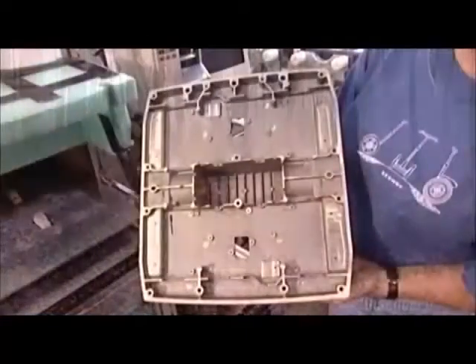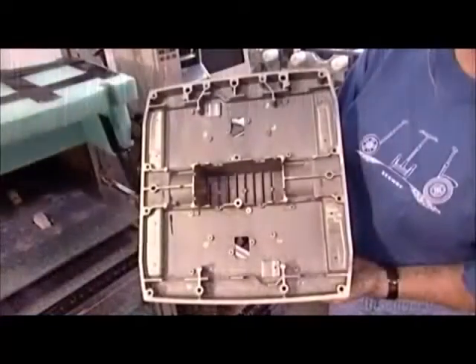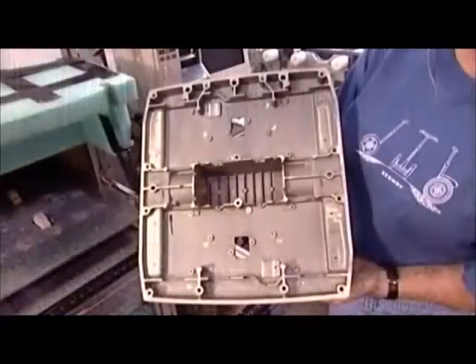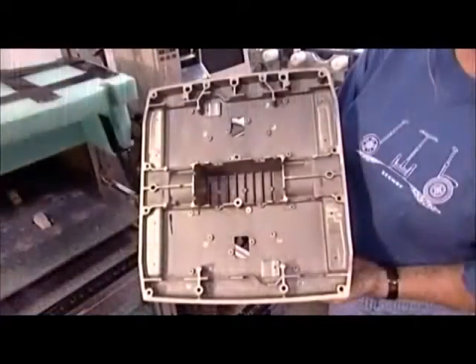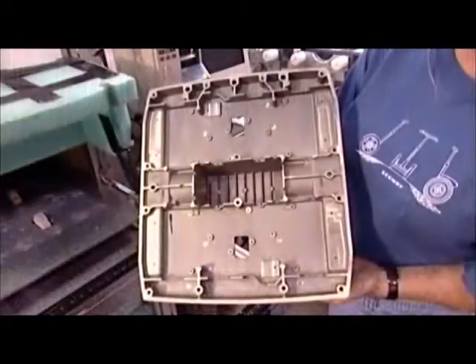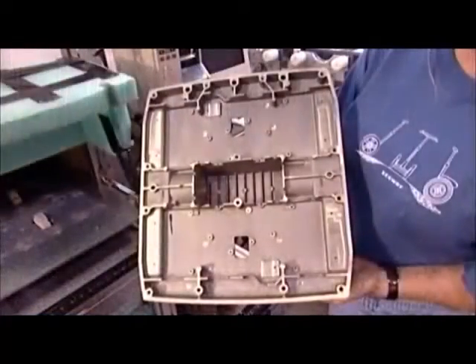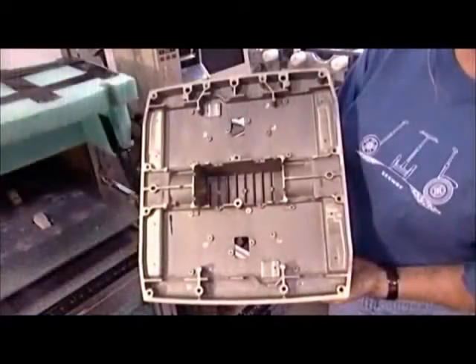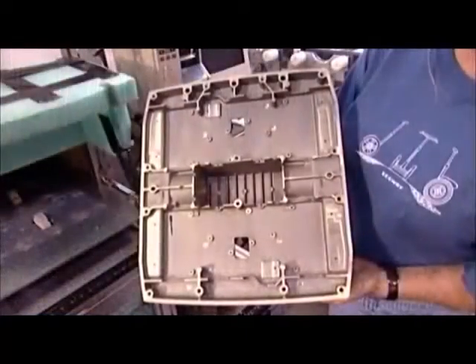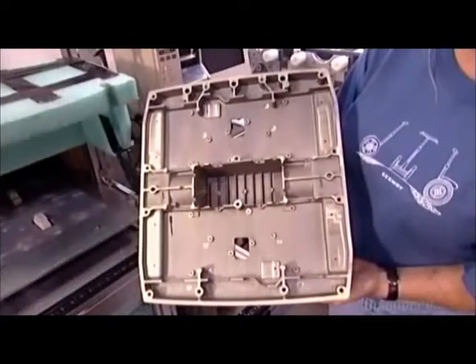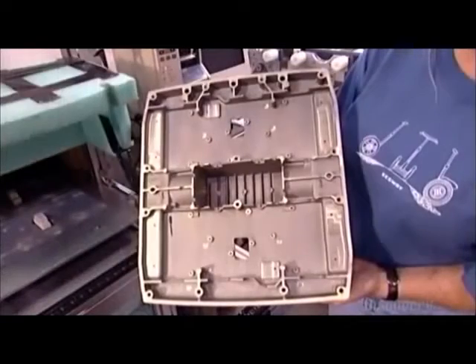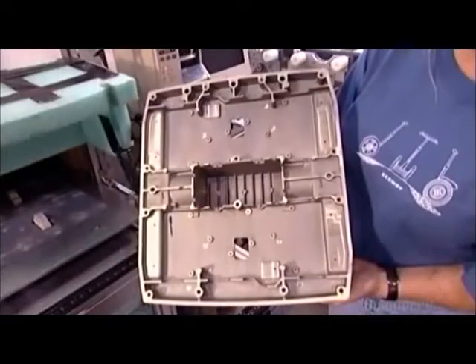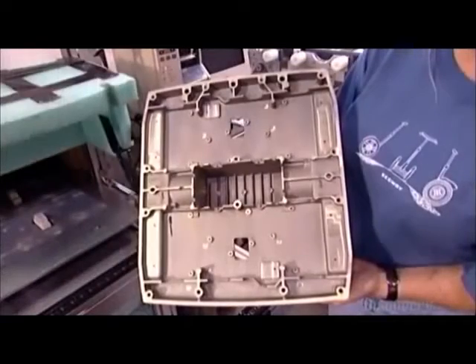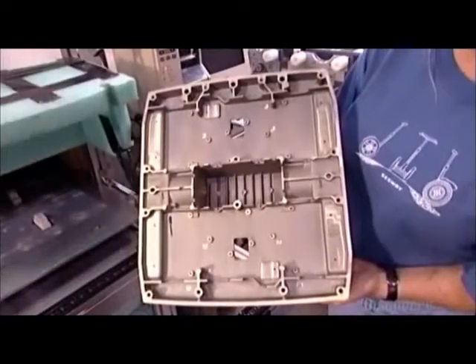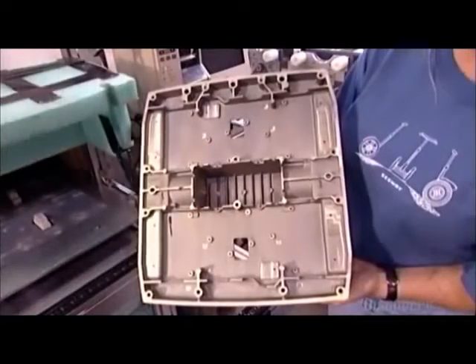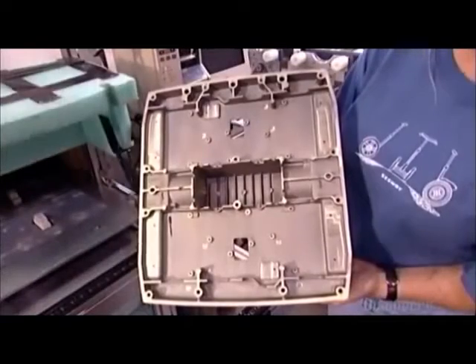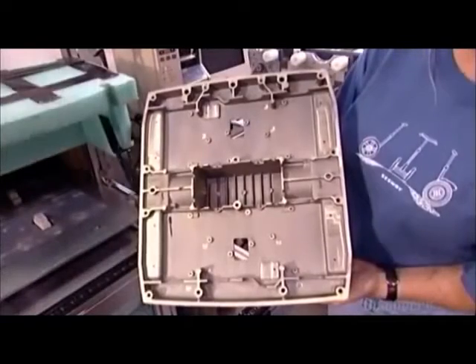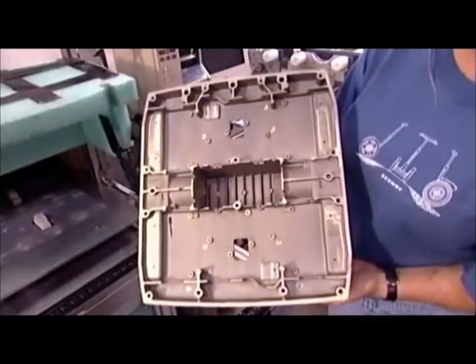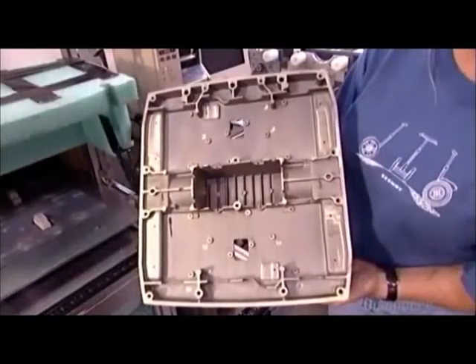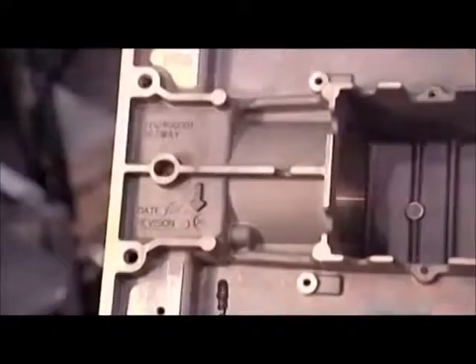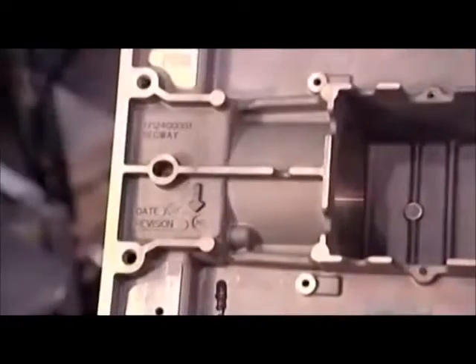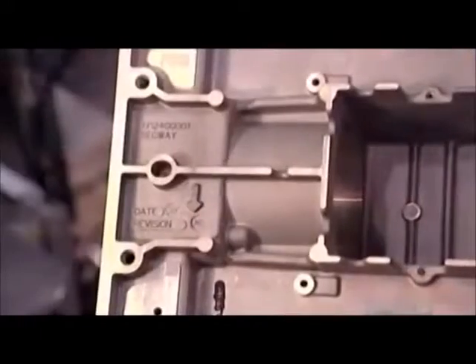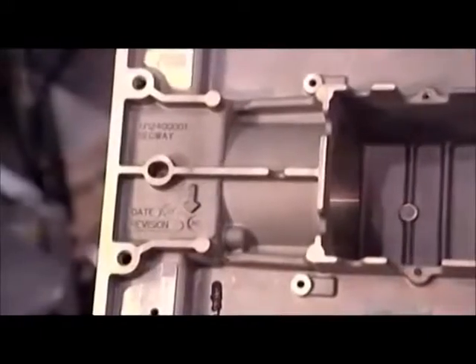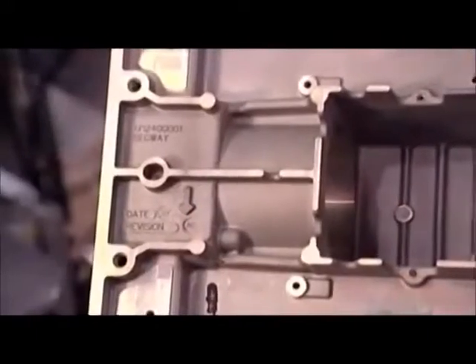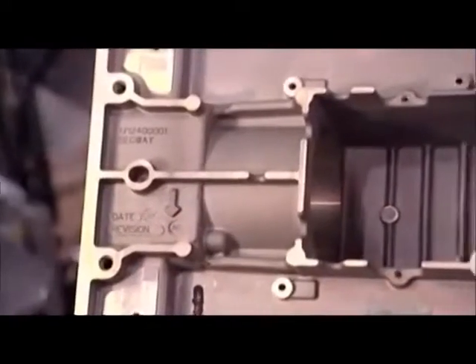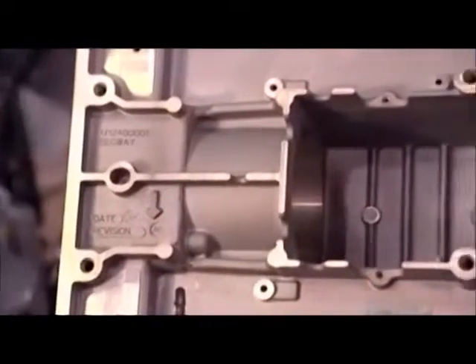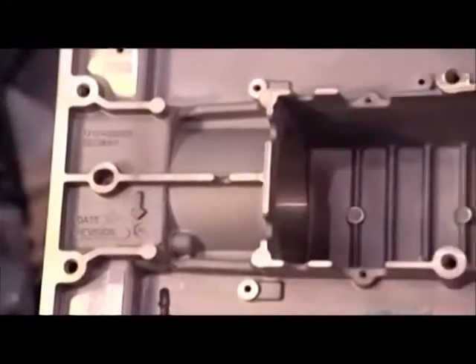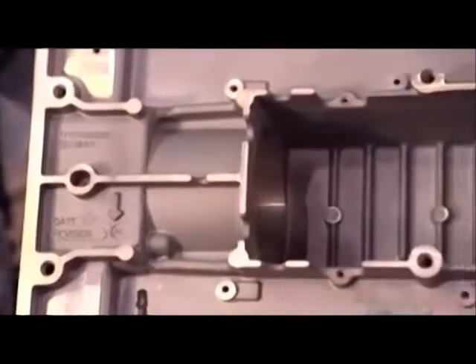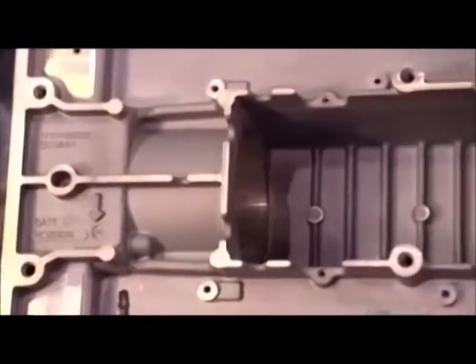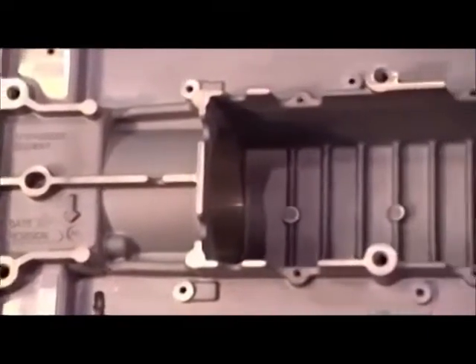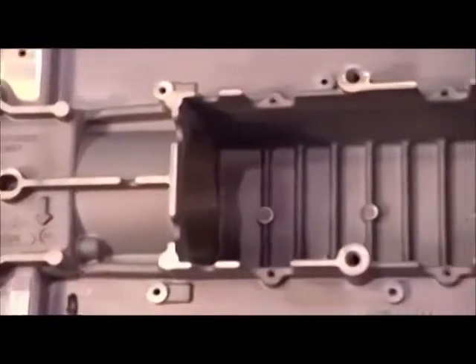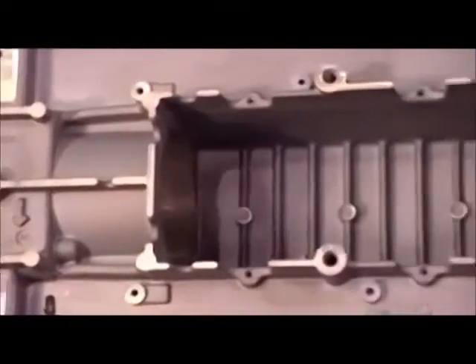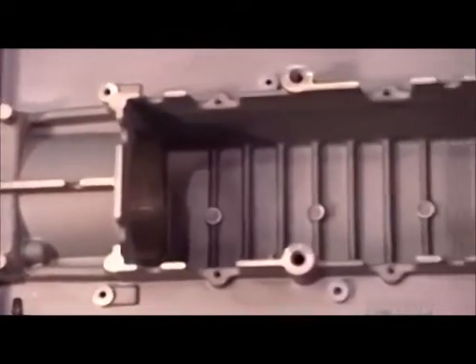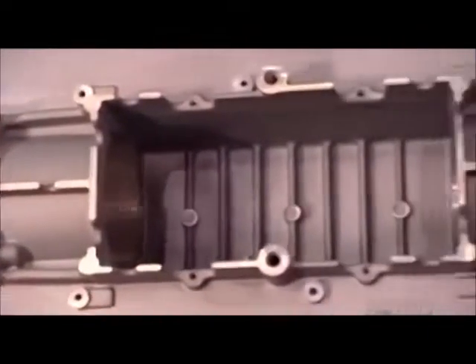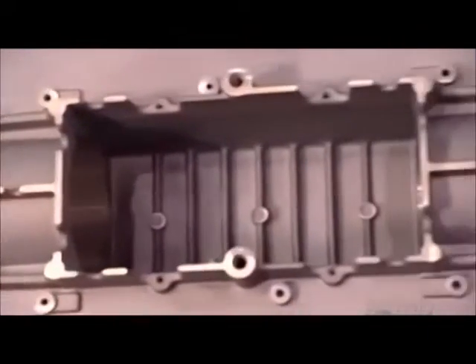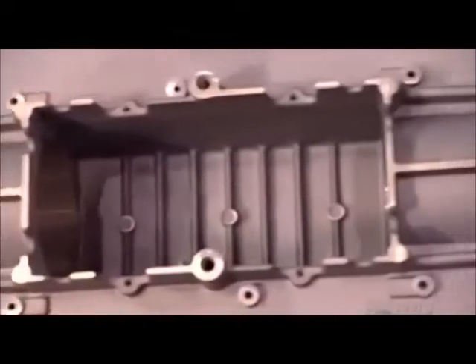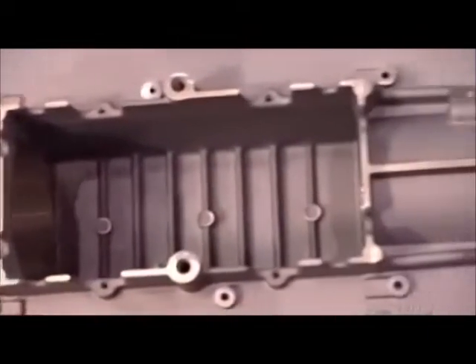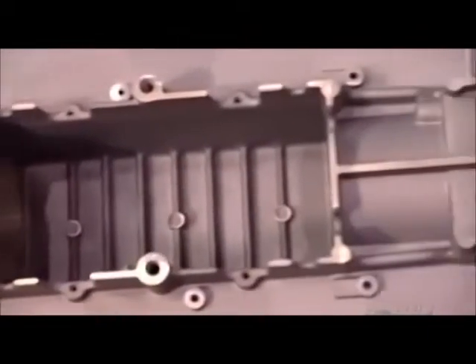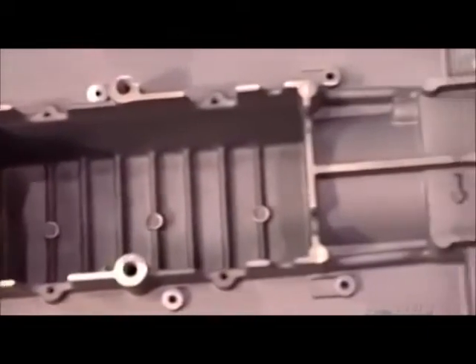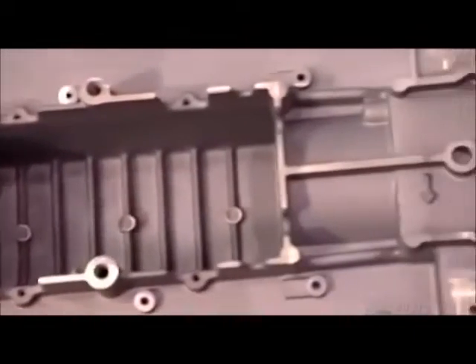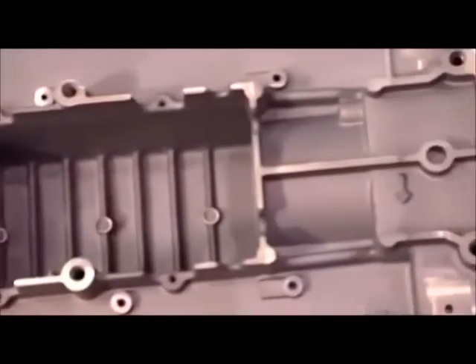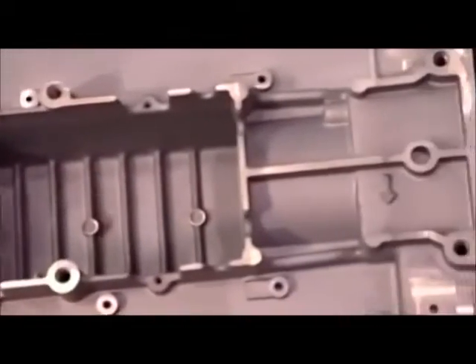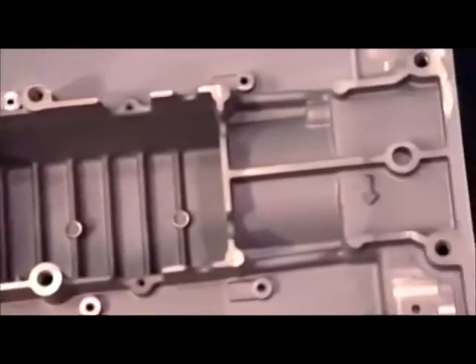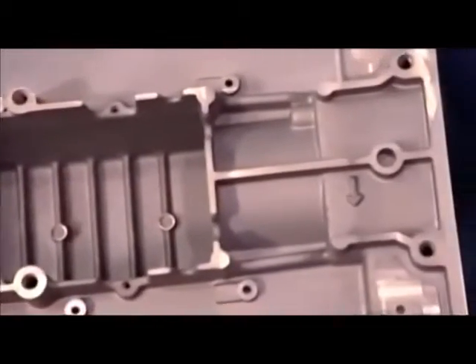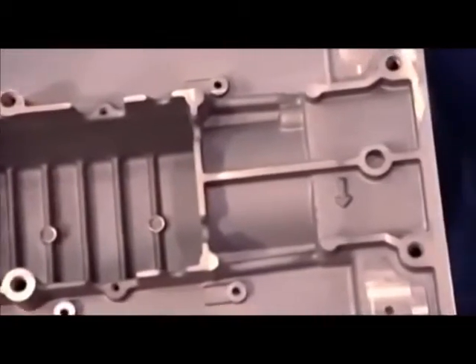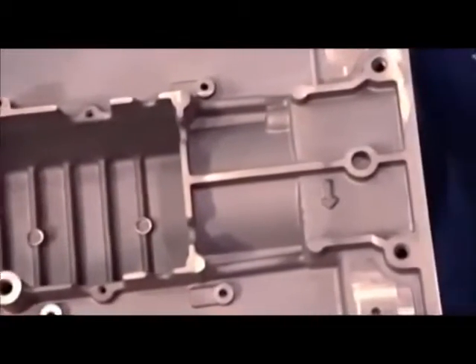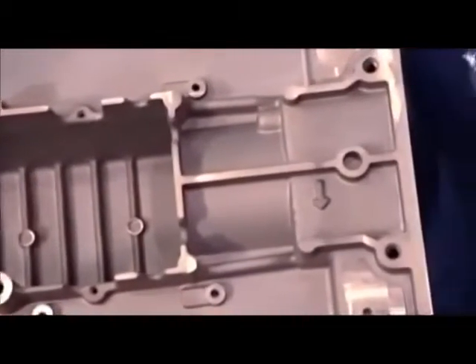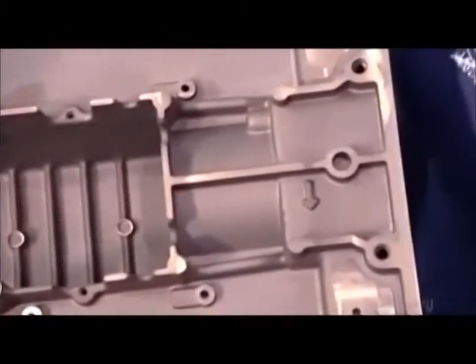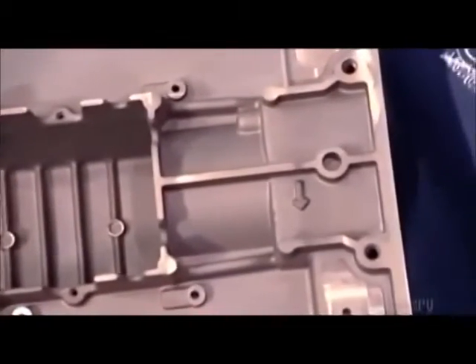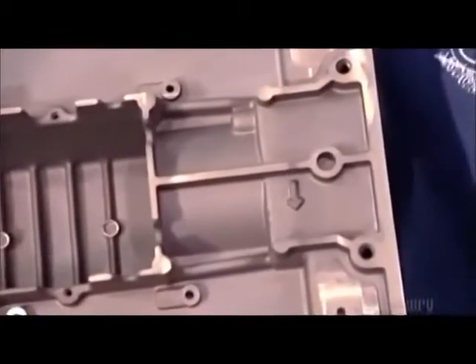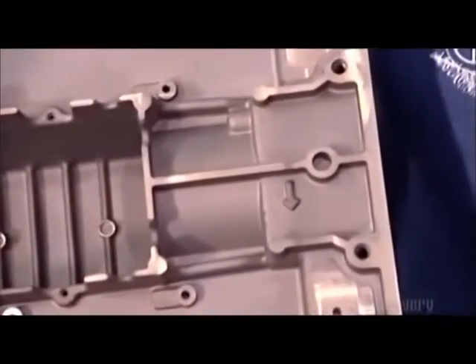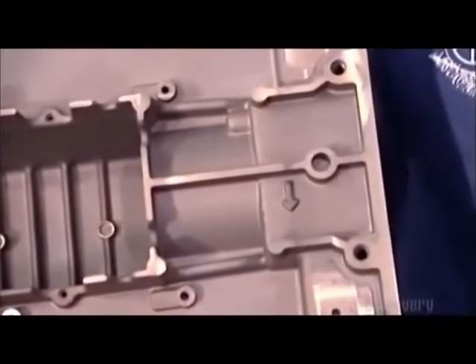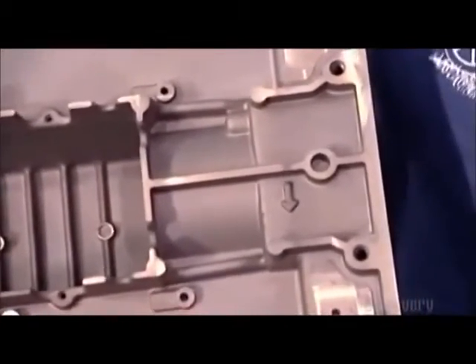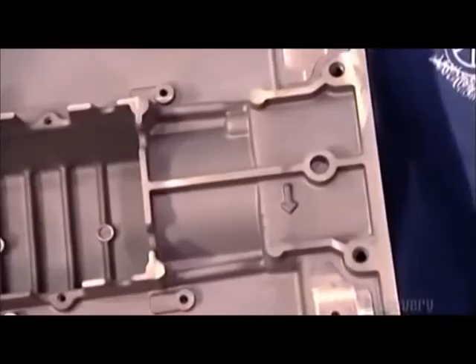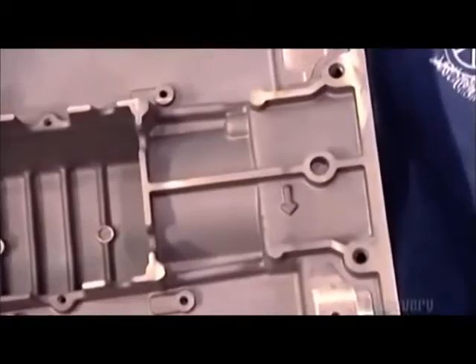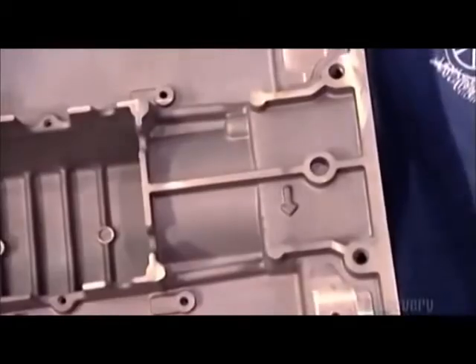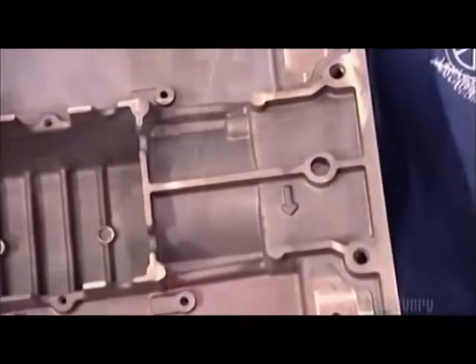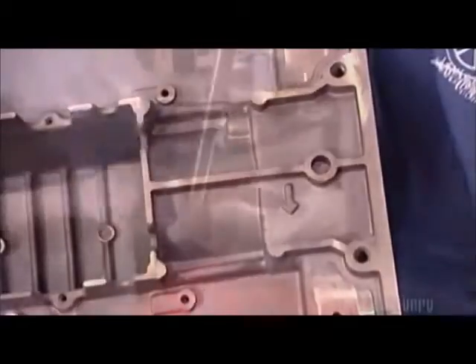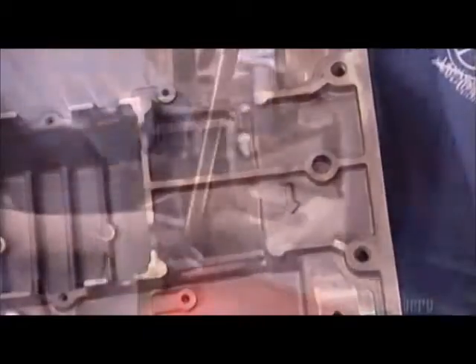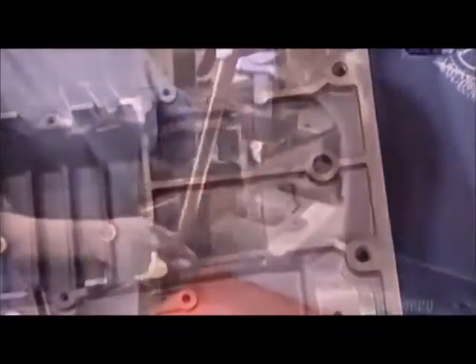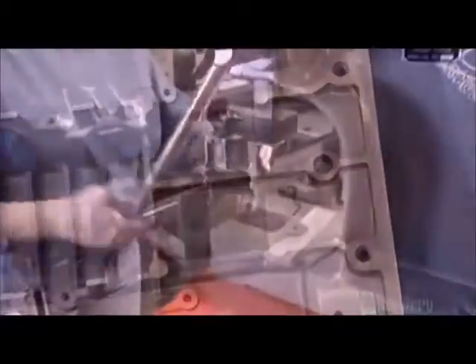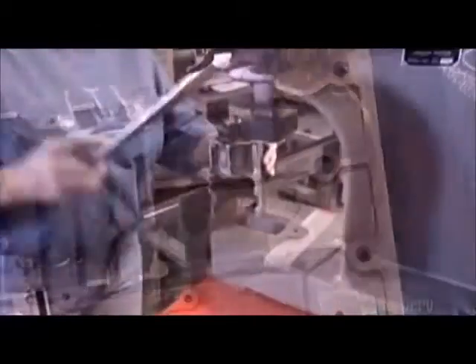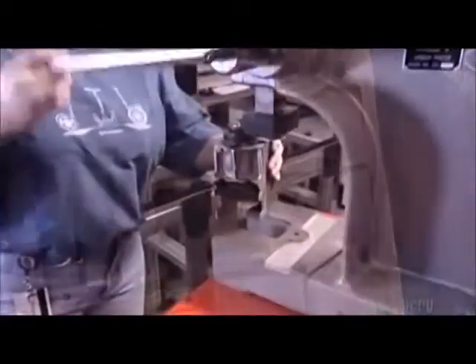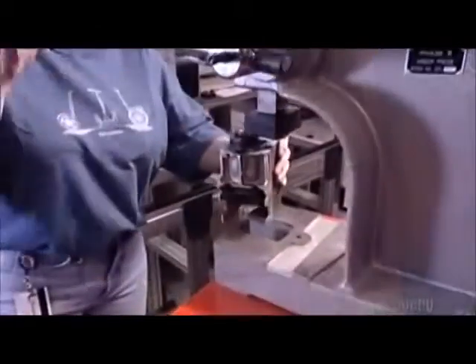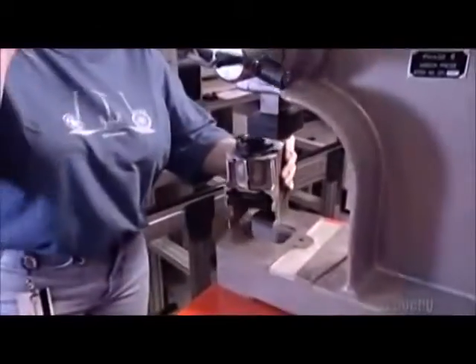This aluminum chassis will house the vehicle's electronics. It can withstand an impact force equivalent to the weight of three large cars.